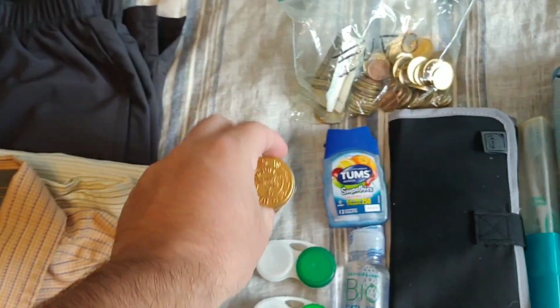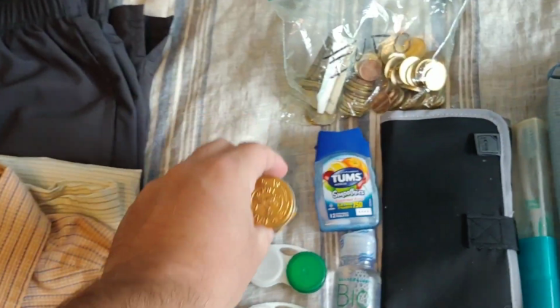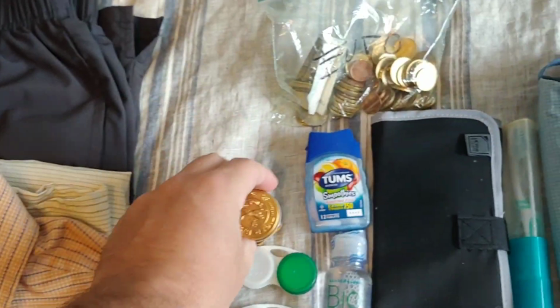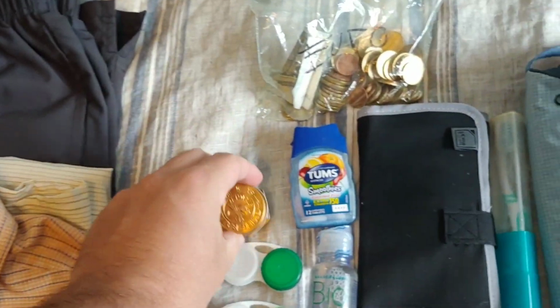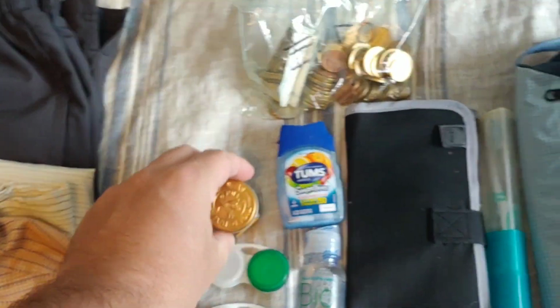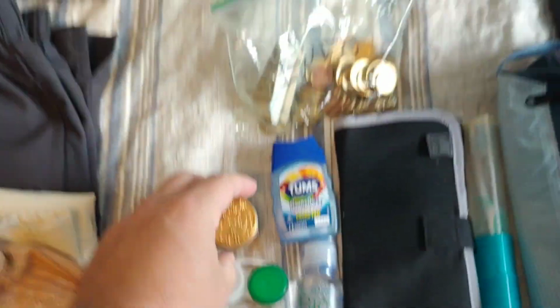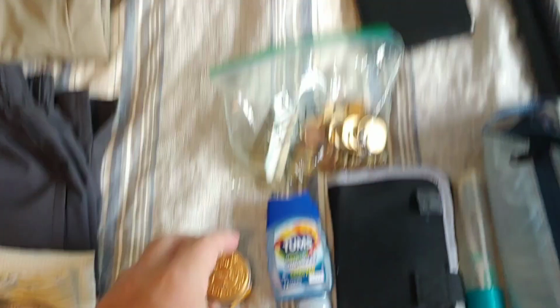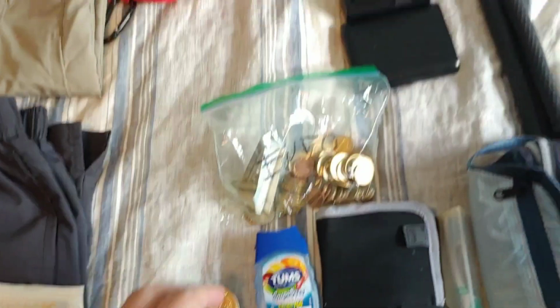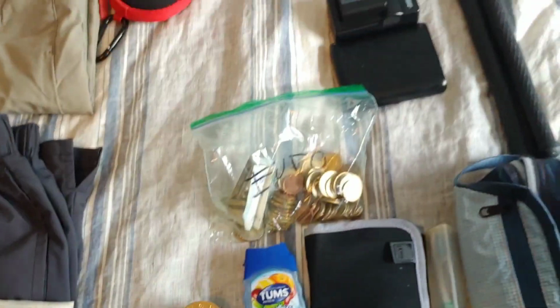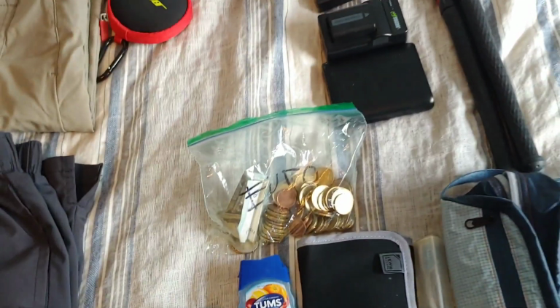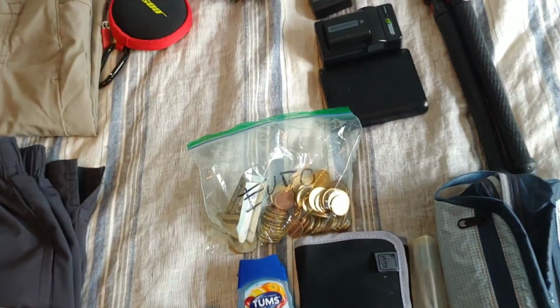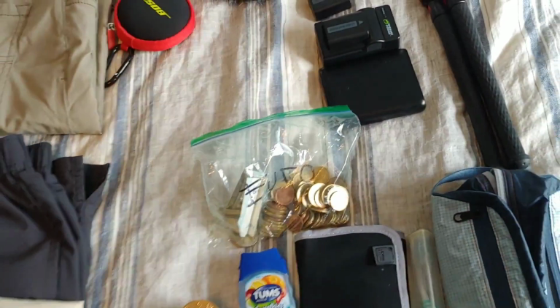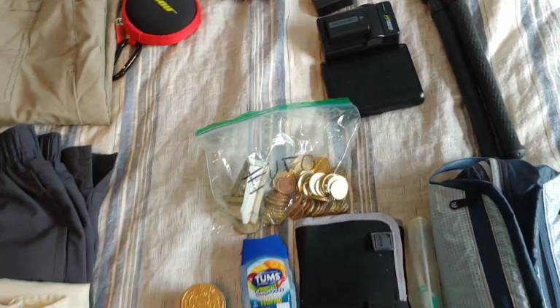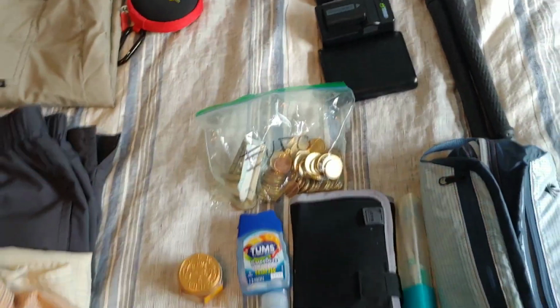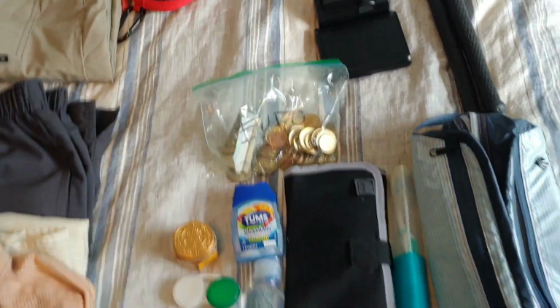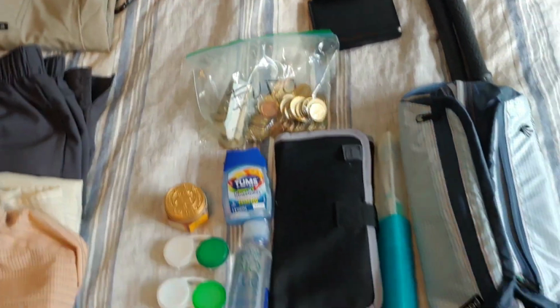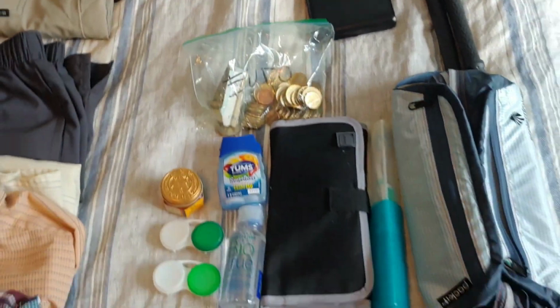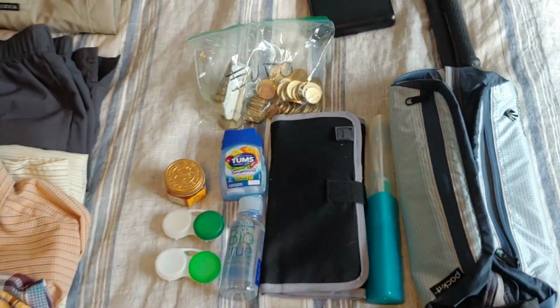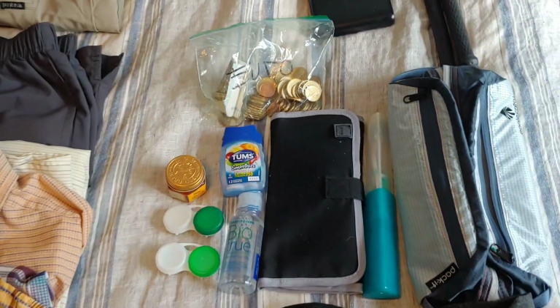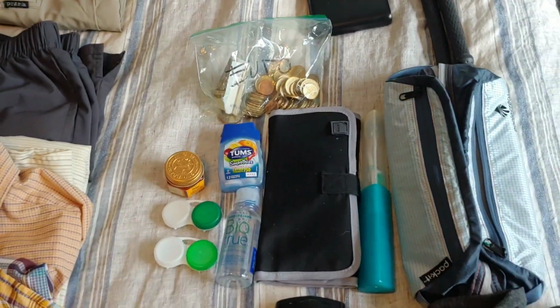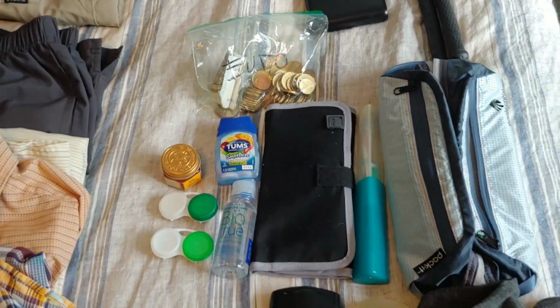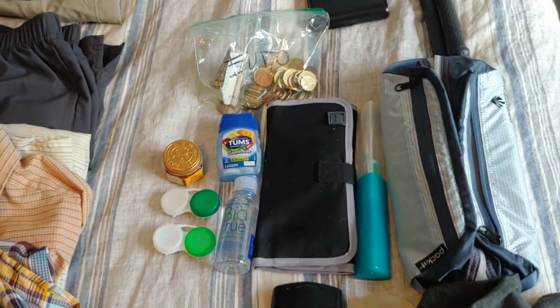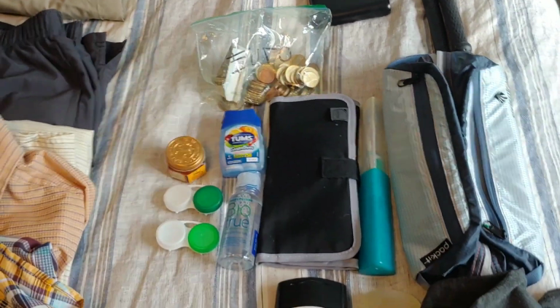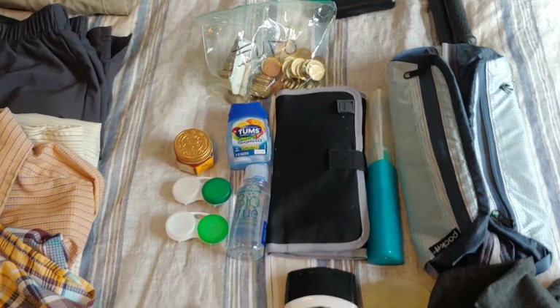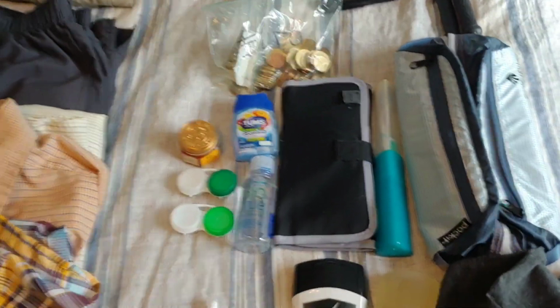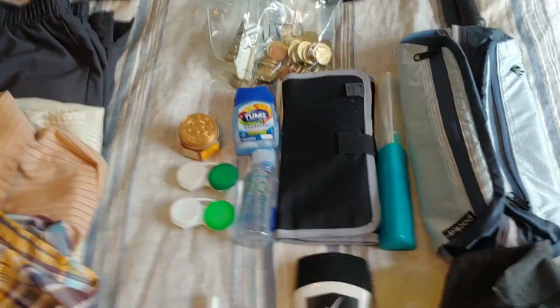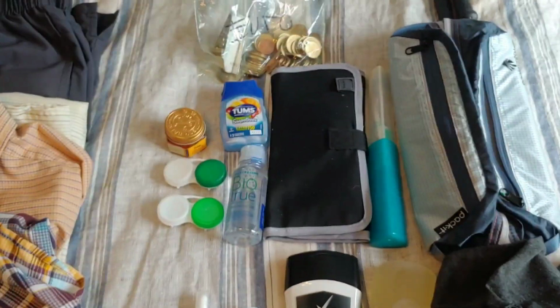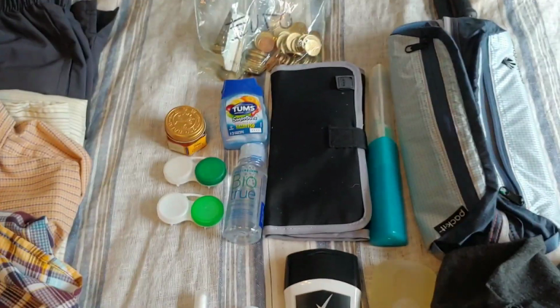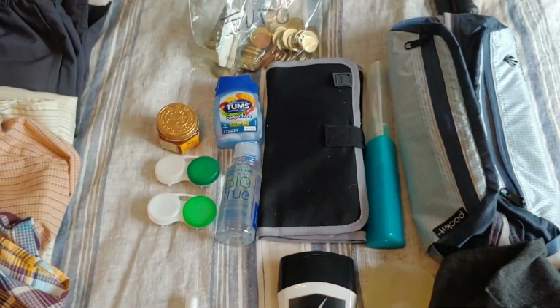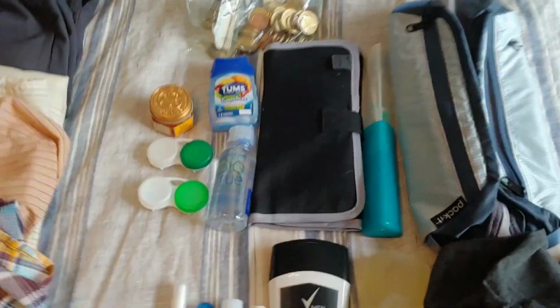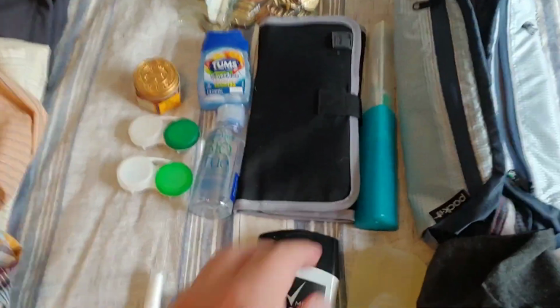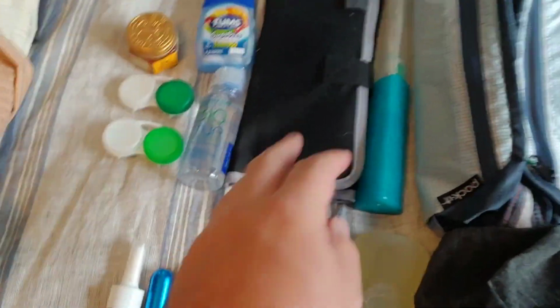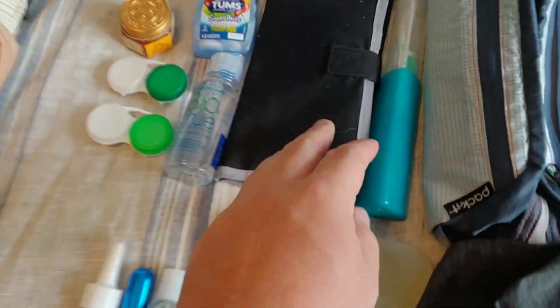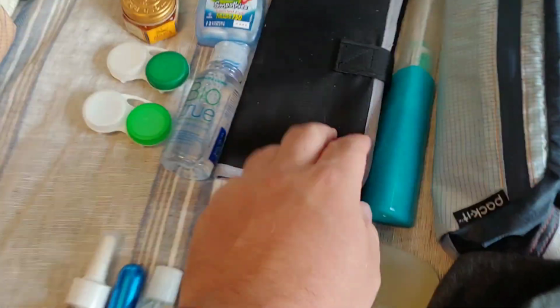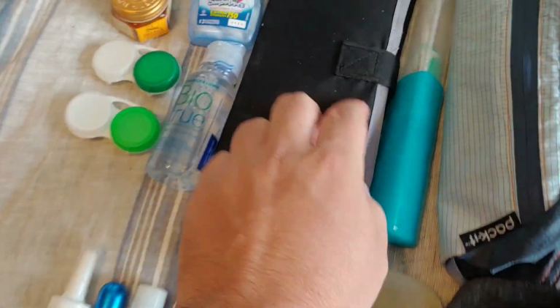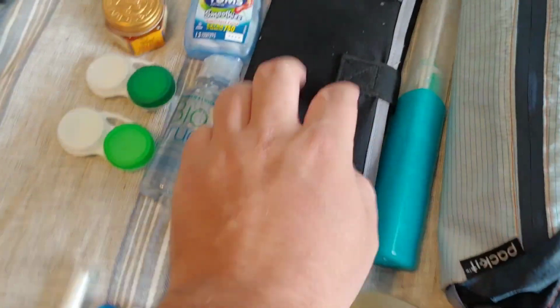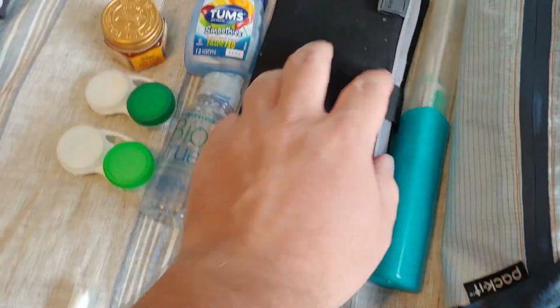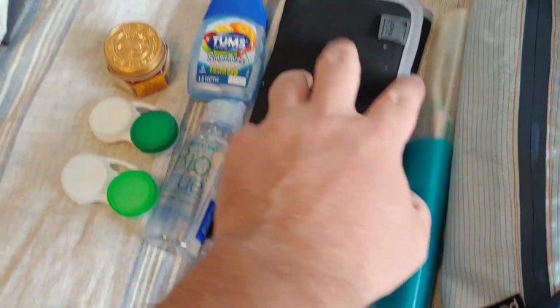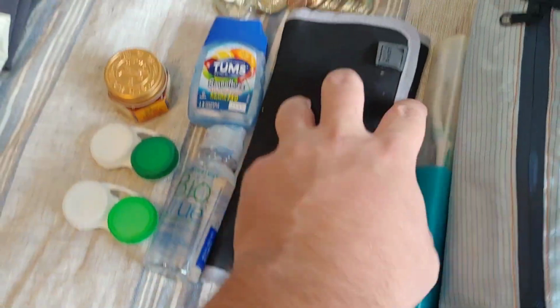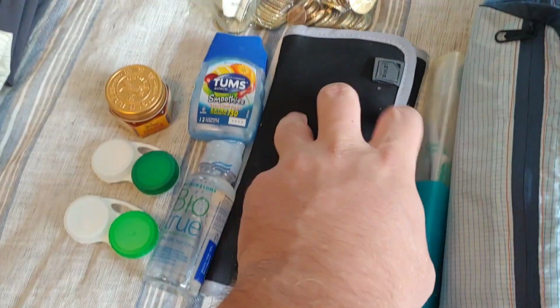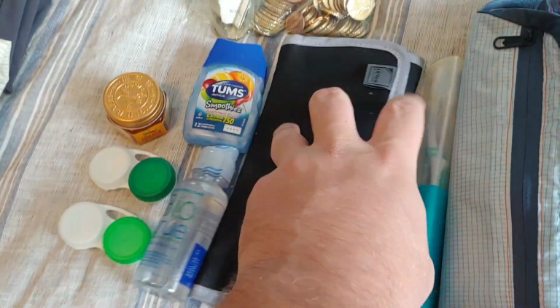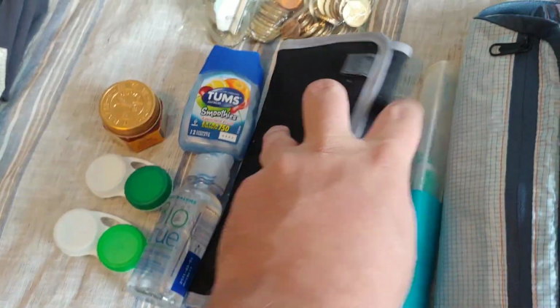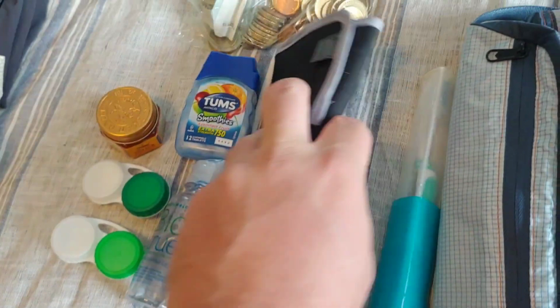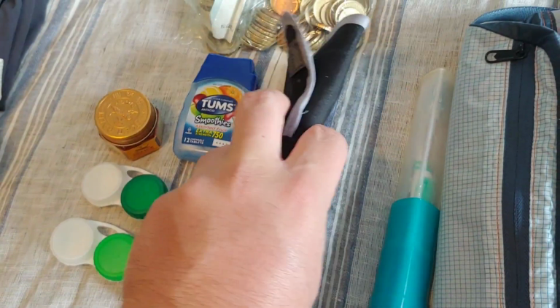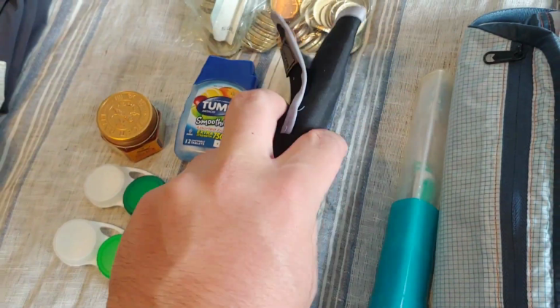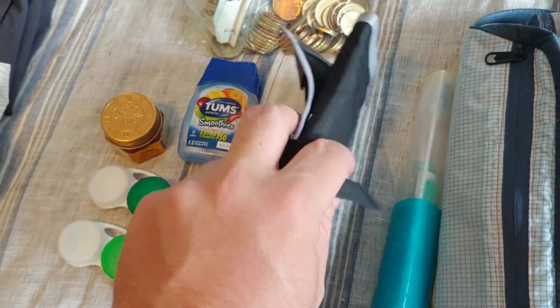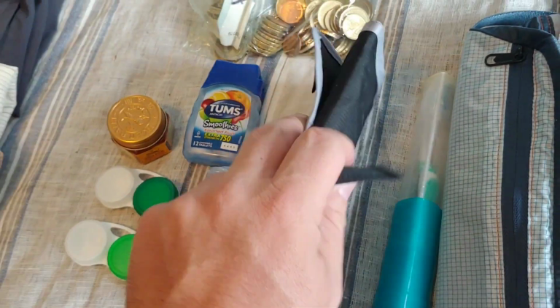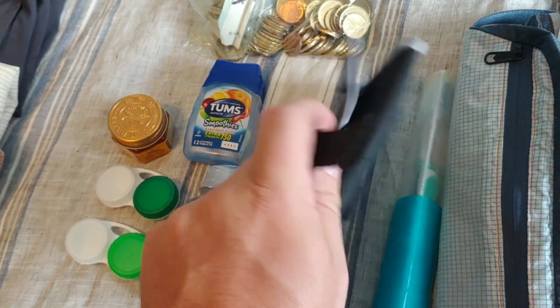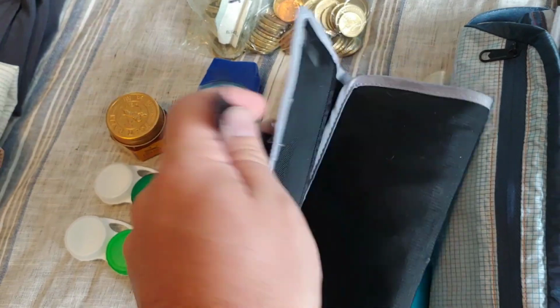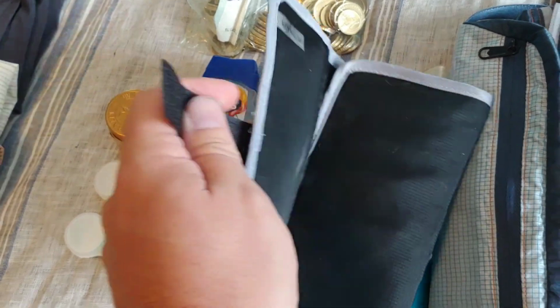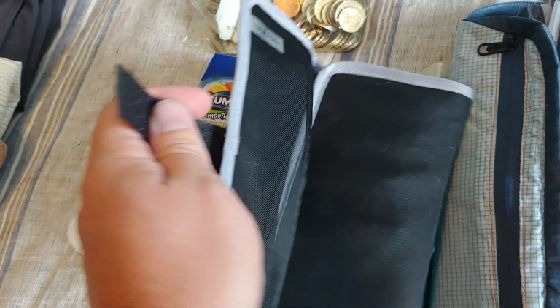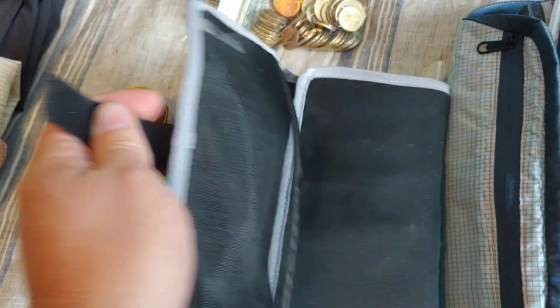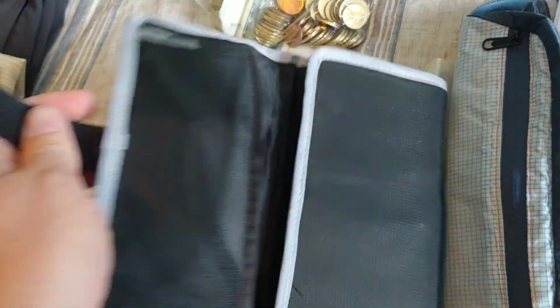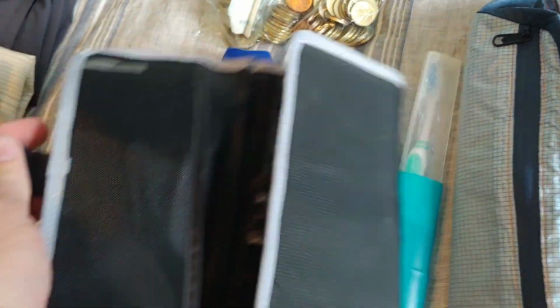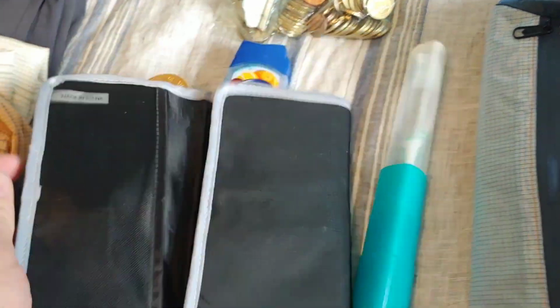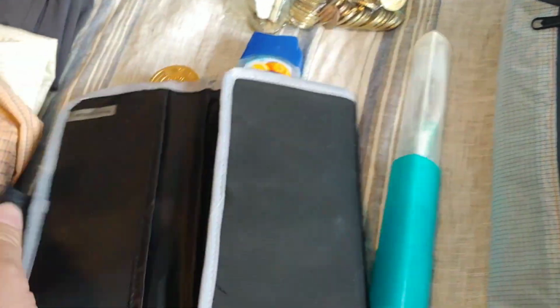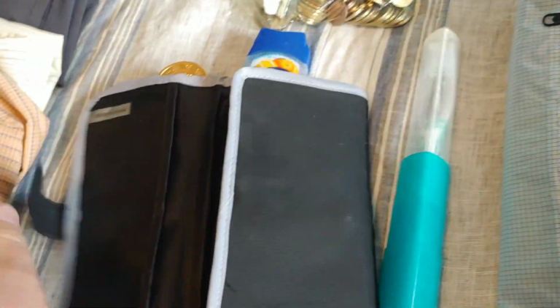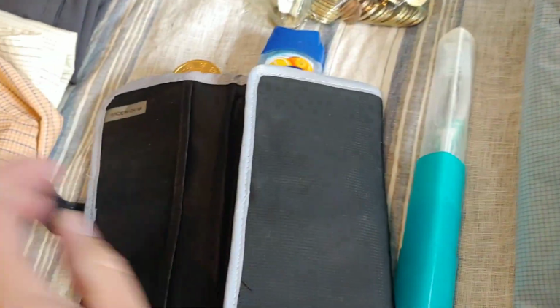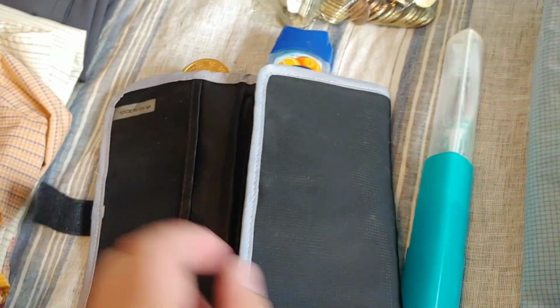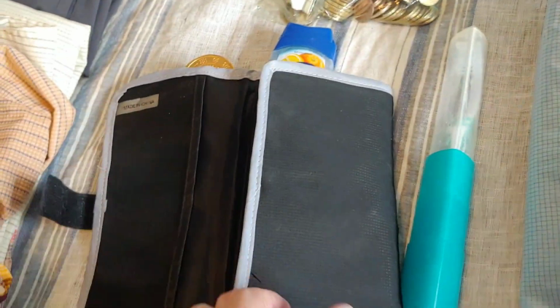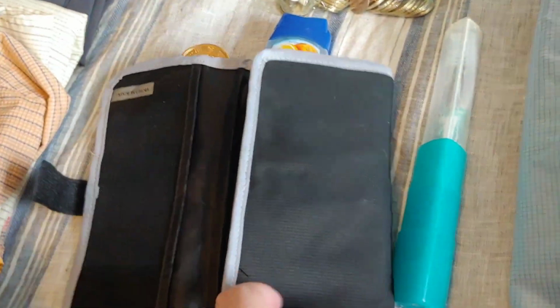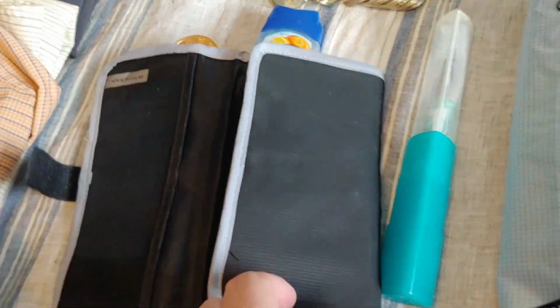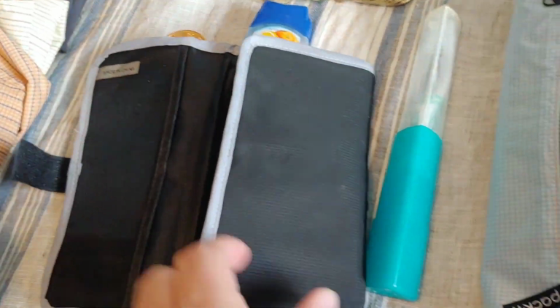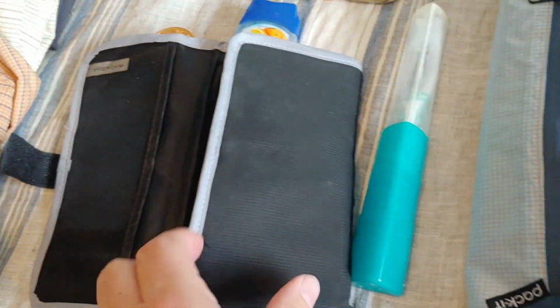I recently had ankle surgery, so I bring Tiger Balm with me. And that's a bag of euros we need to spend.